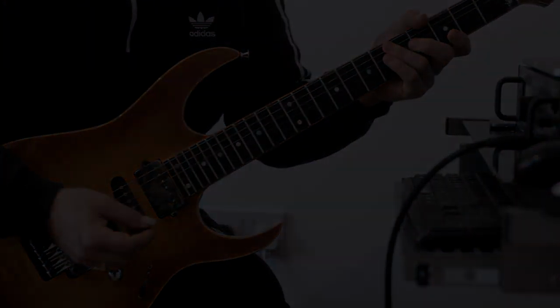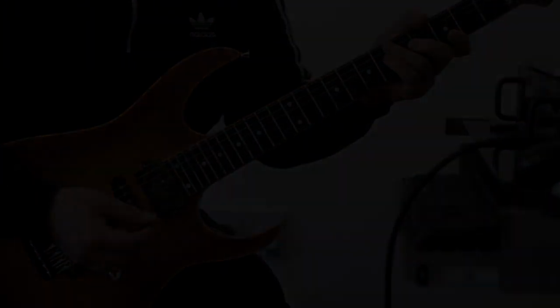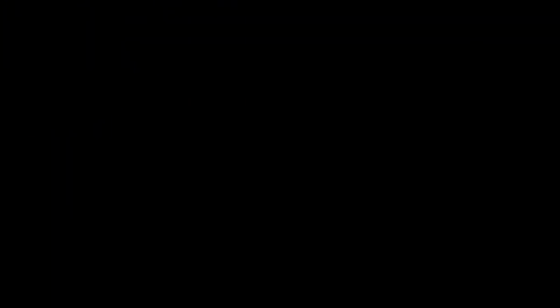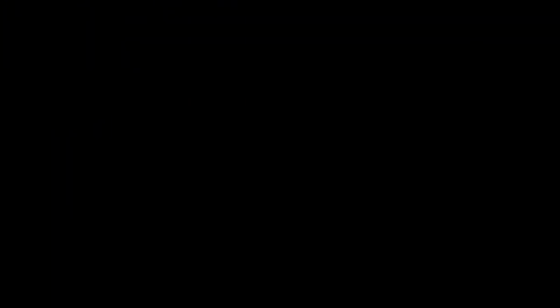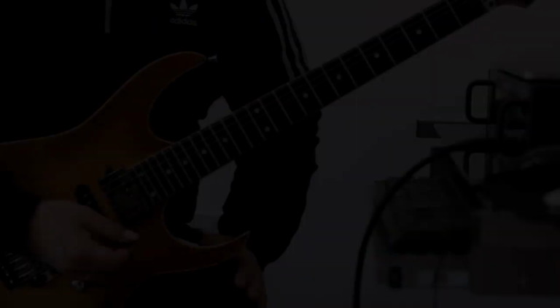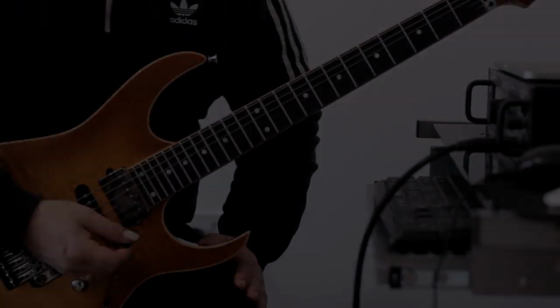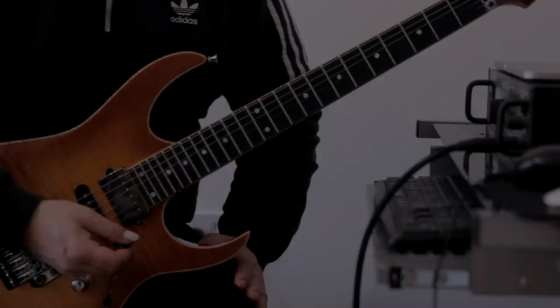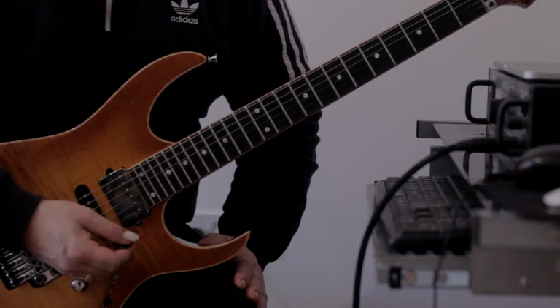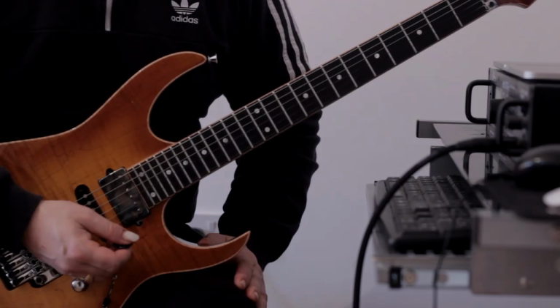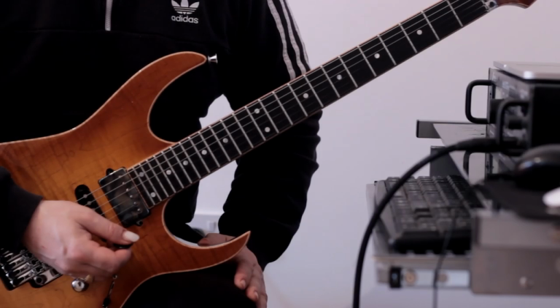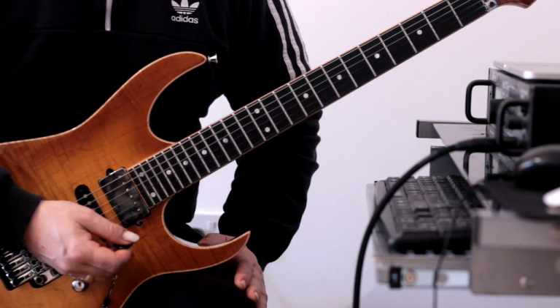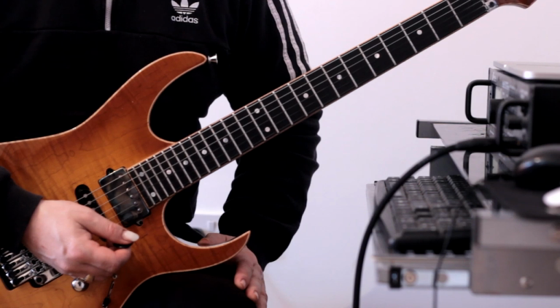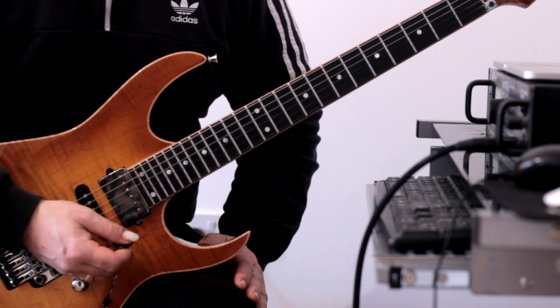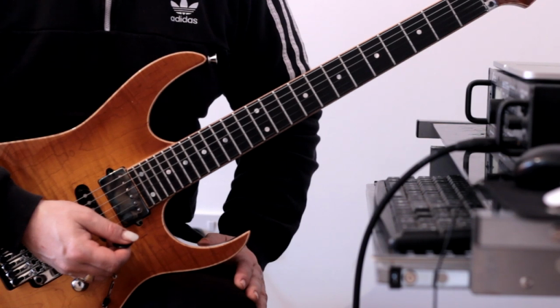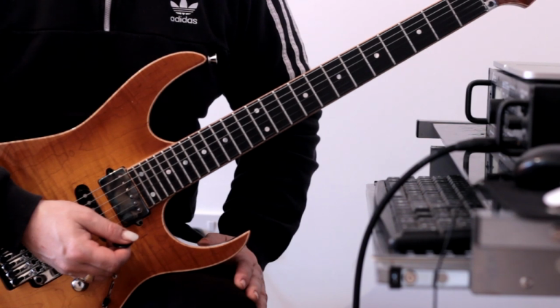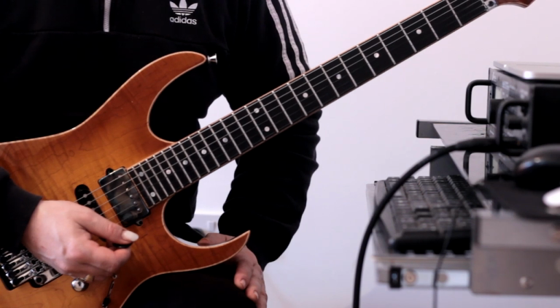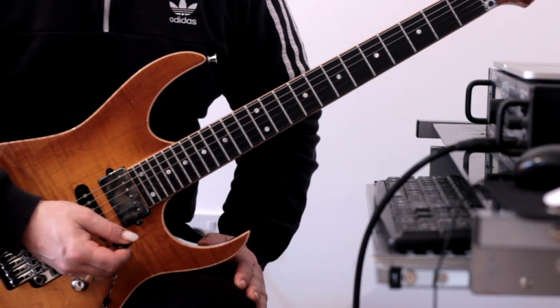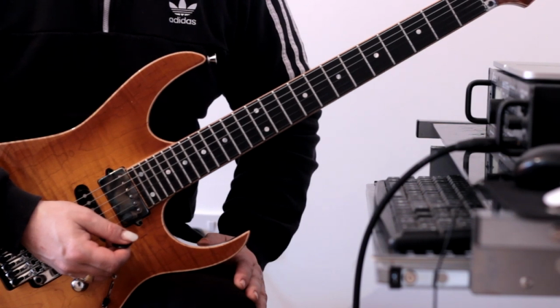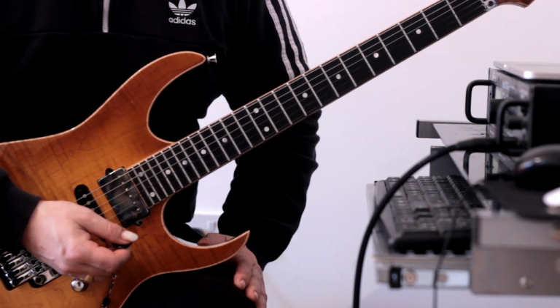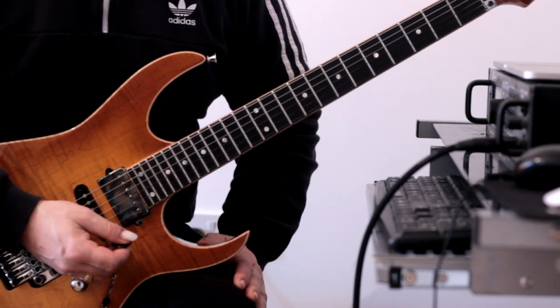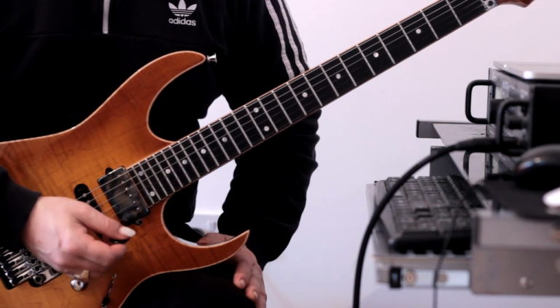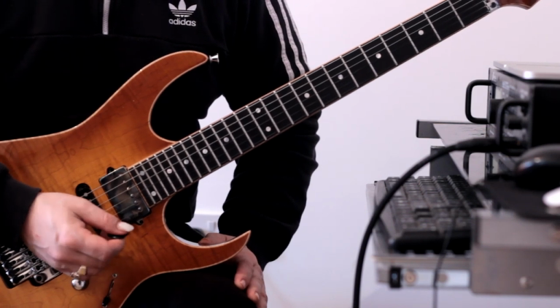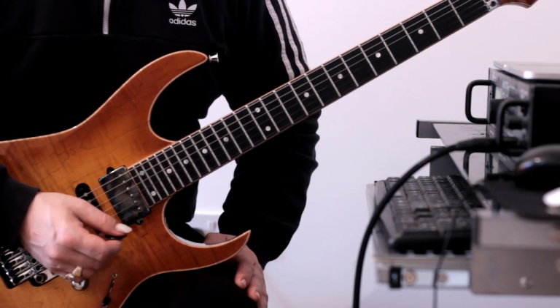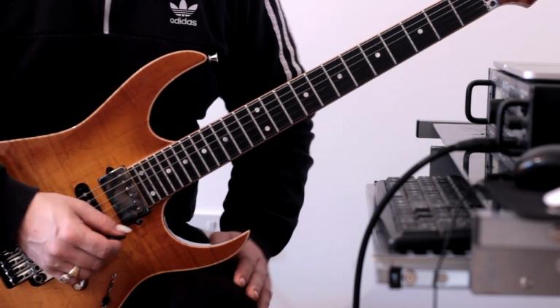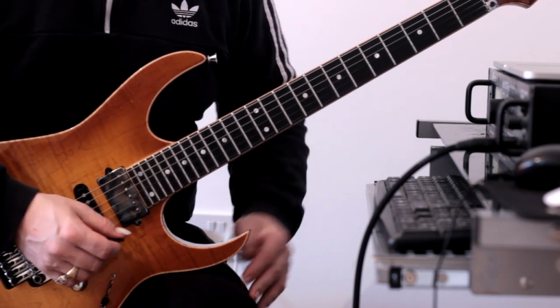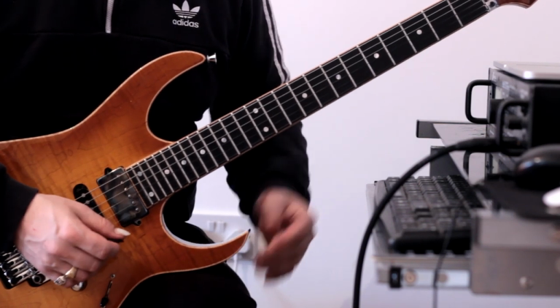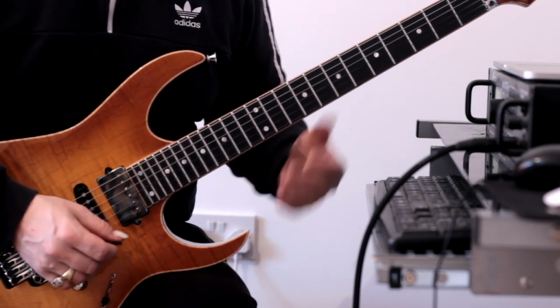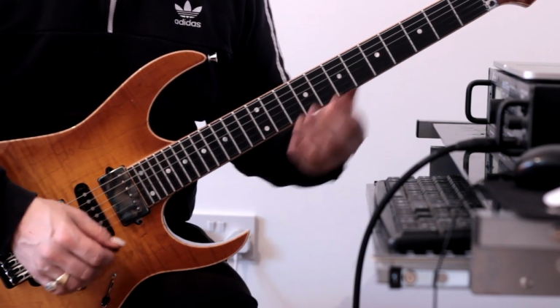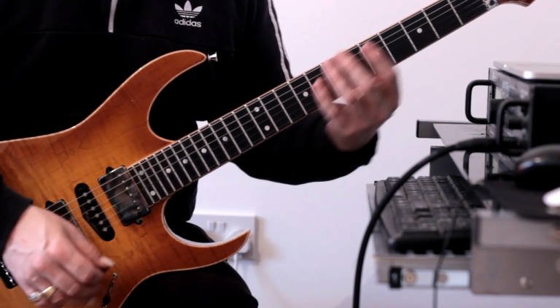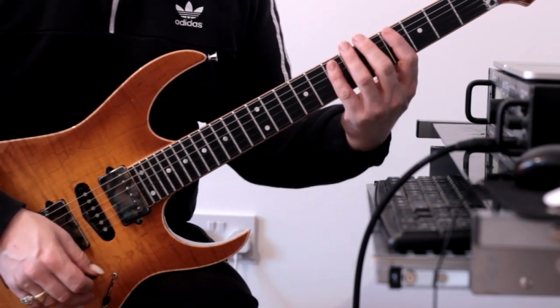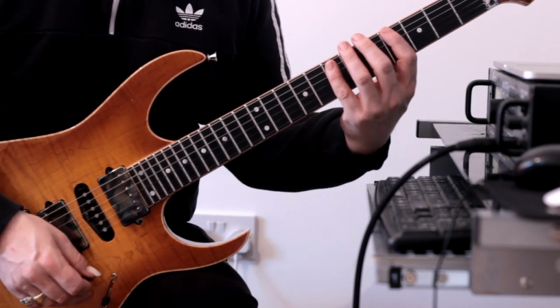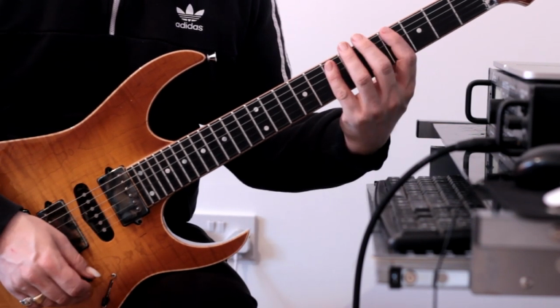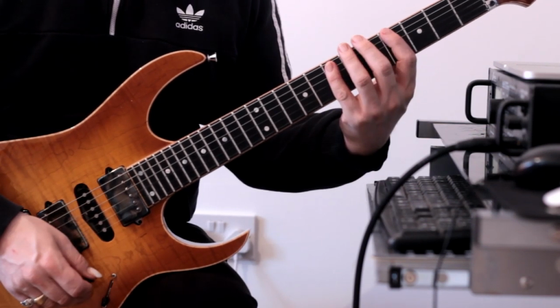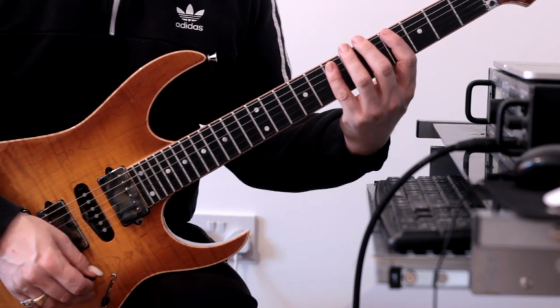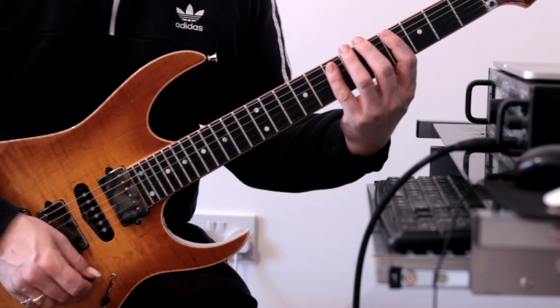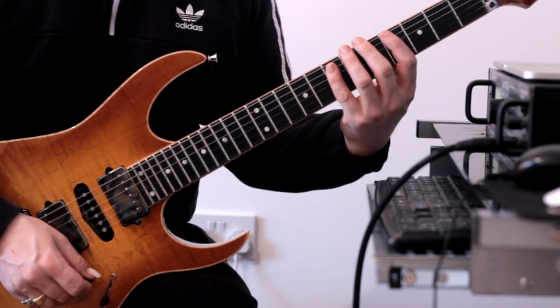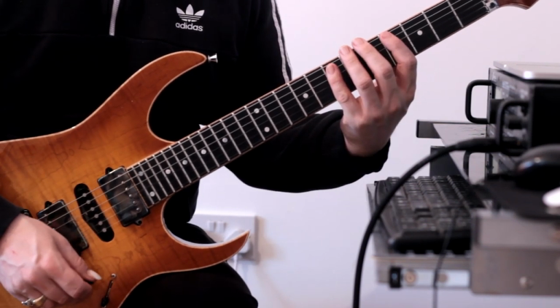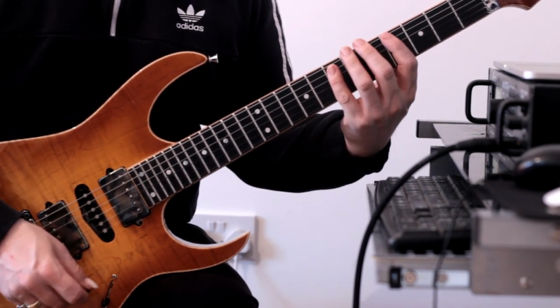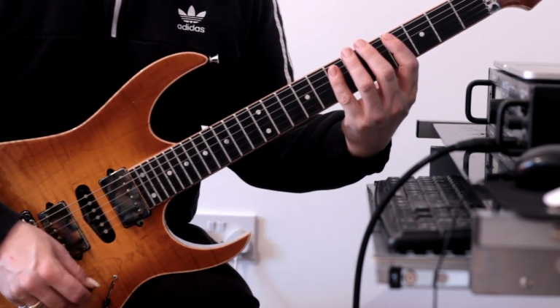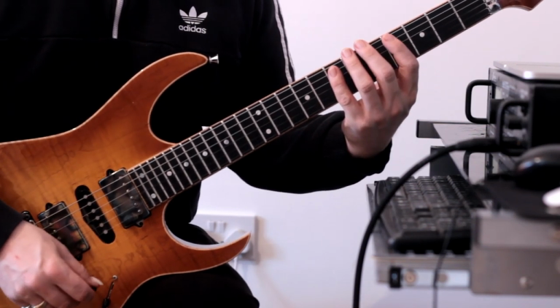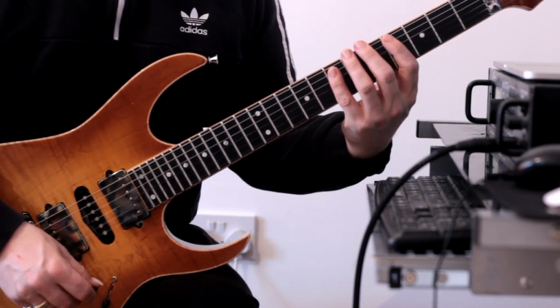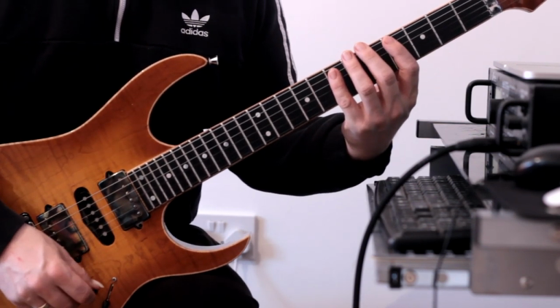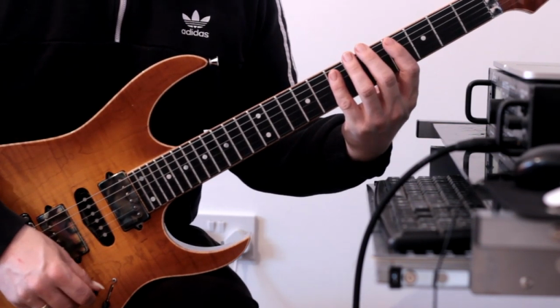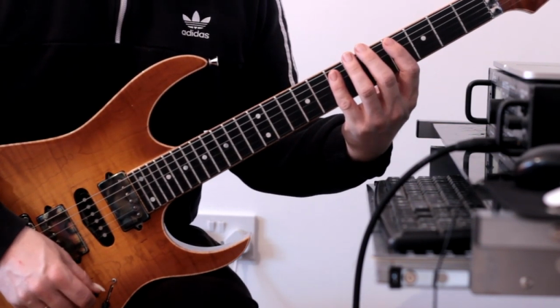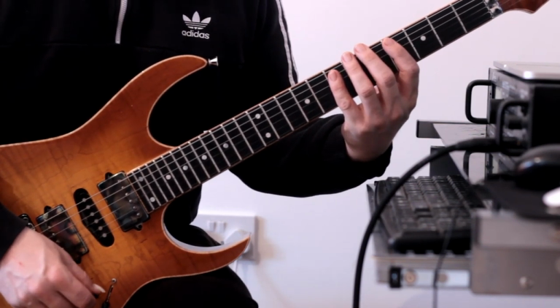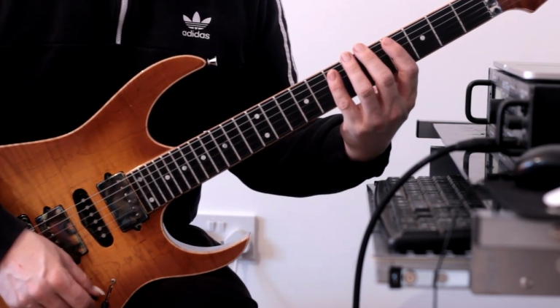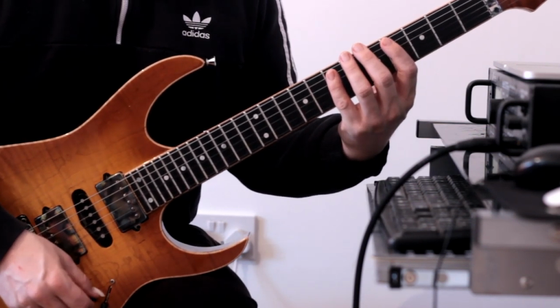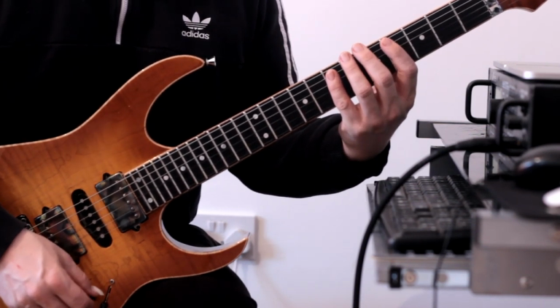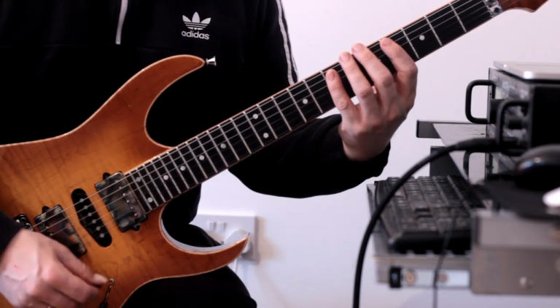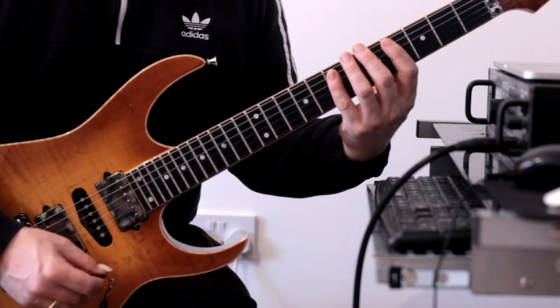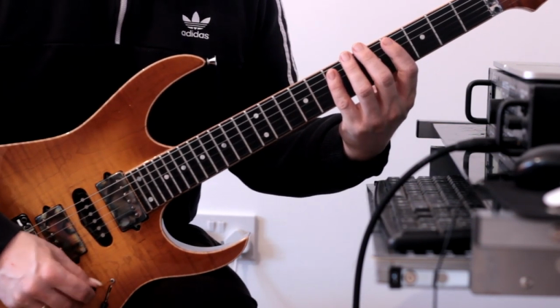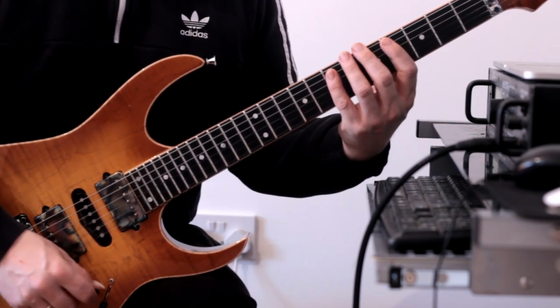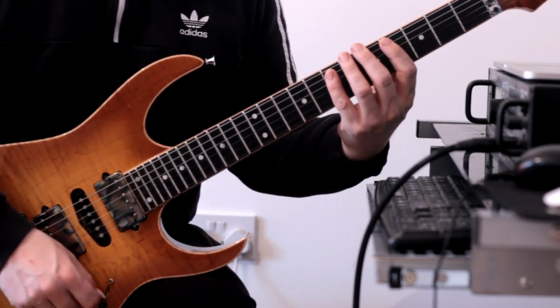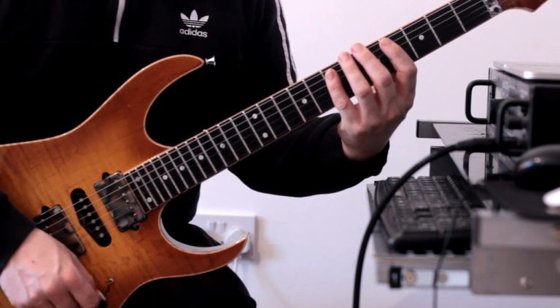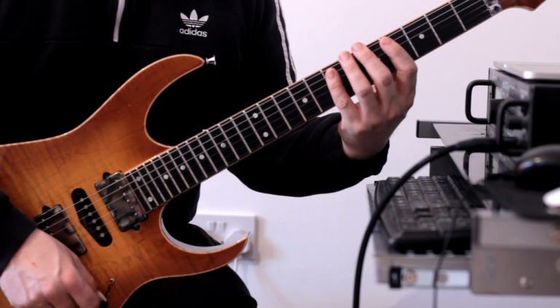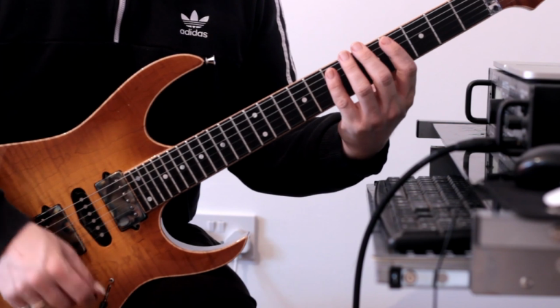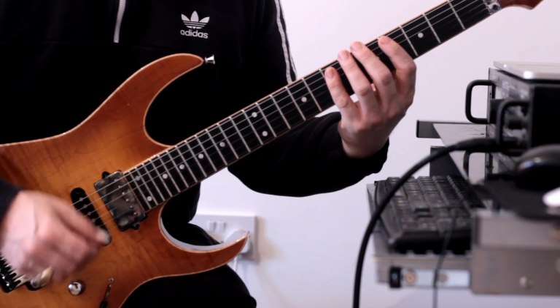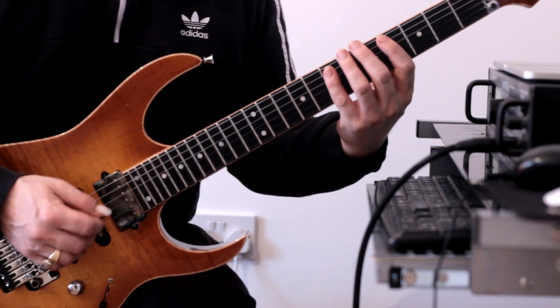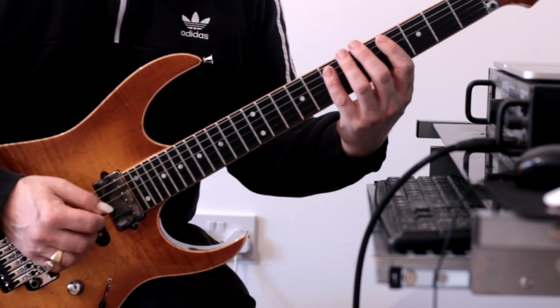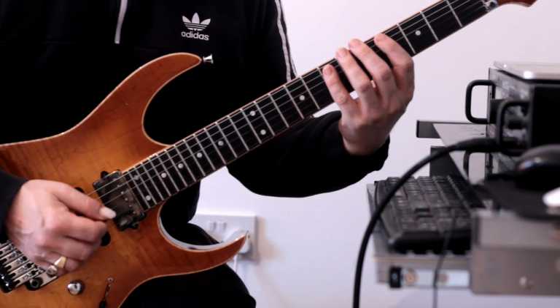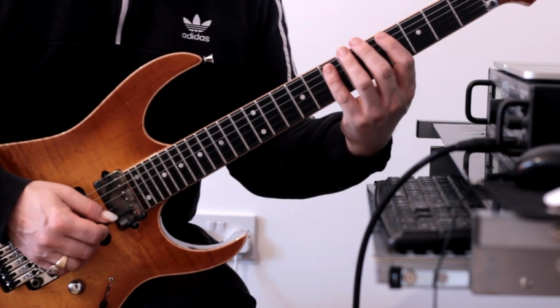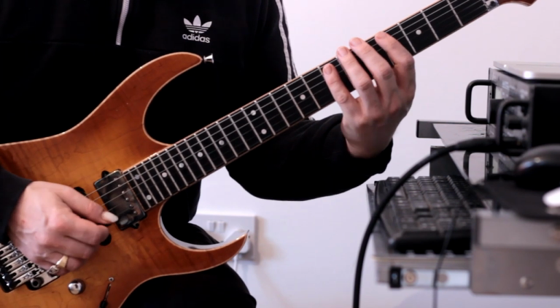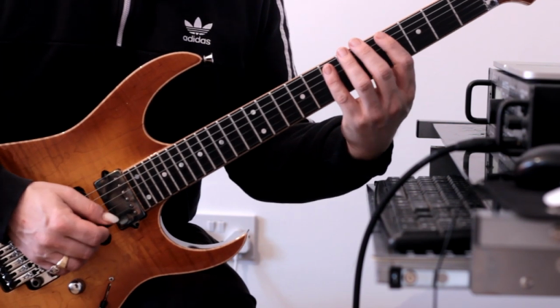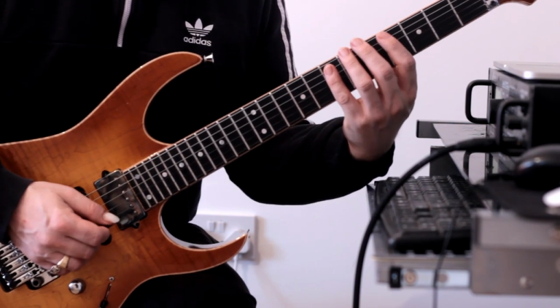Let's take a look at lick number one. We're going to start here at fret four of the bottom E string and play this sequence.